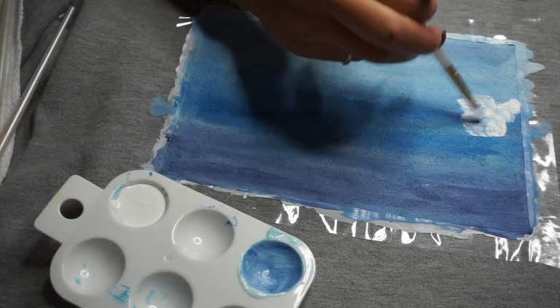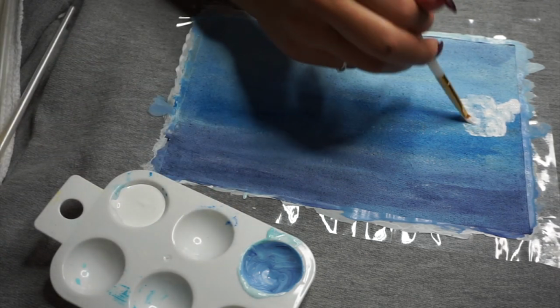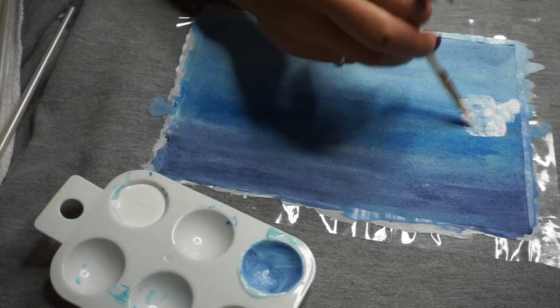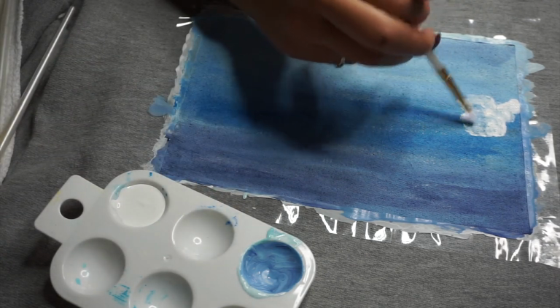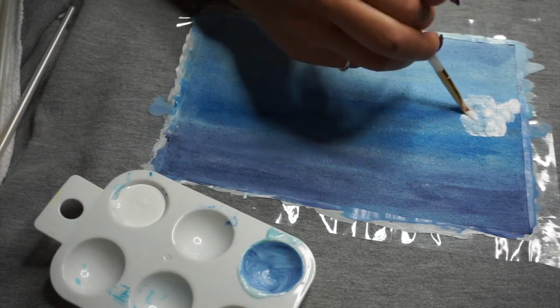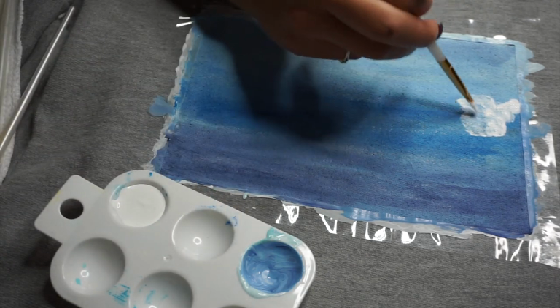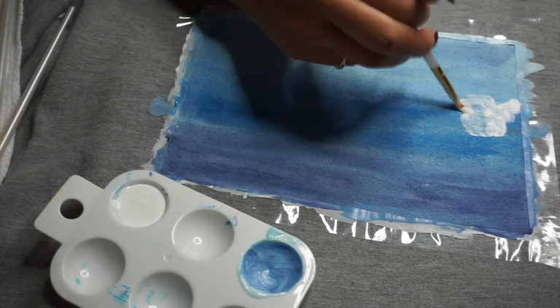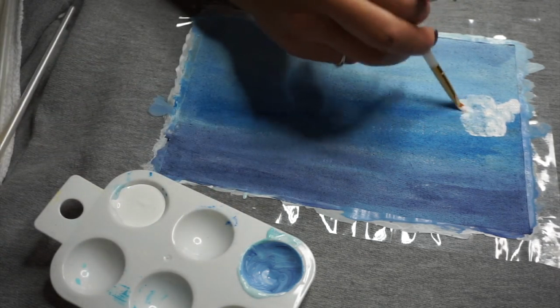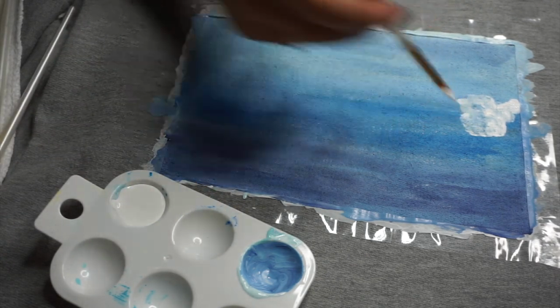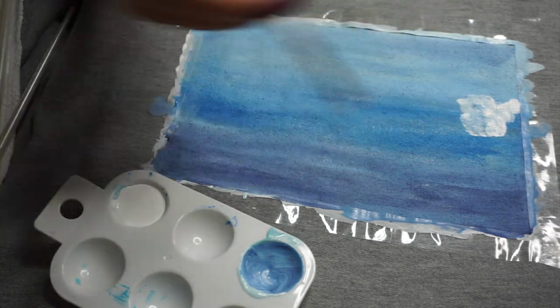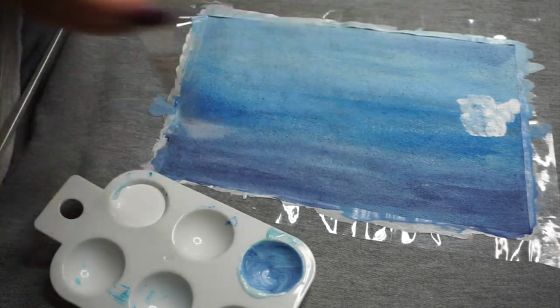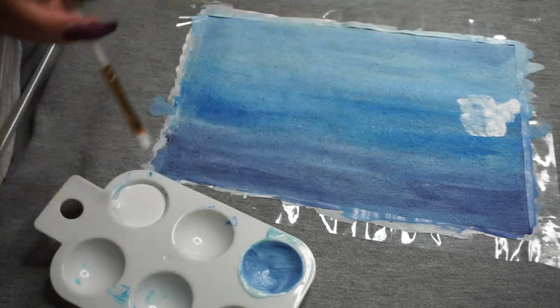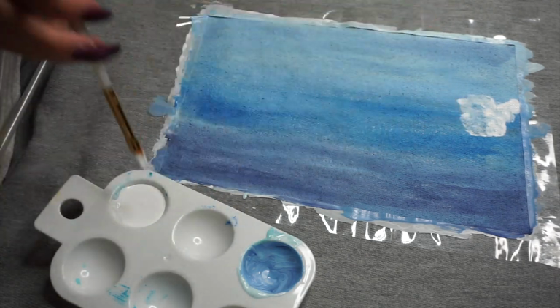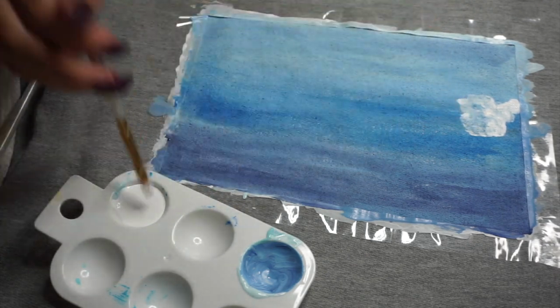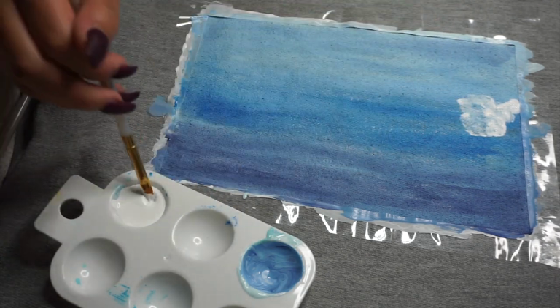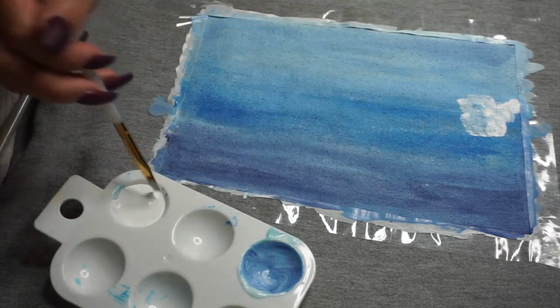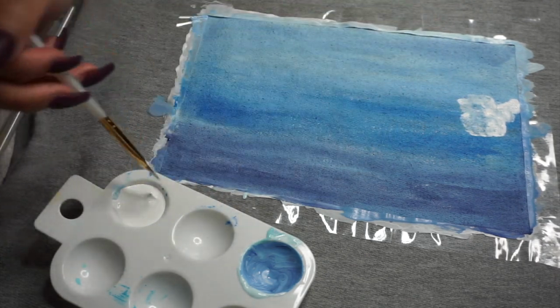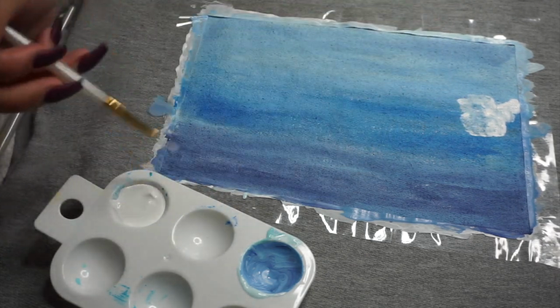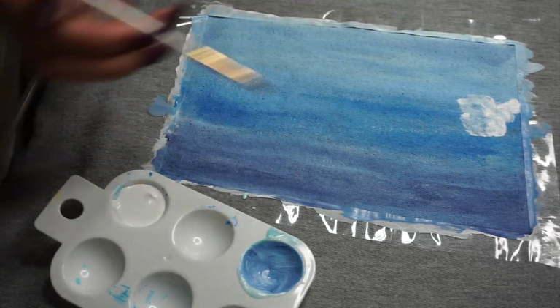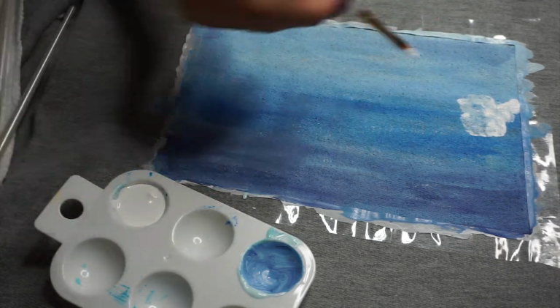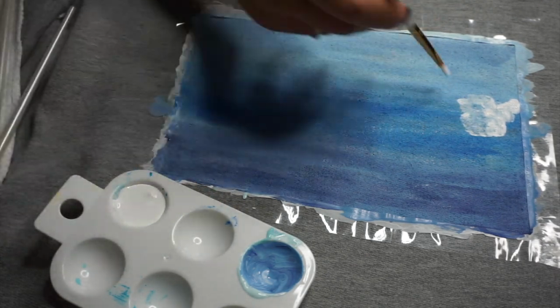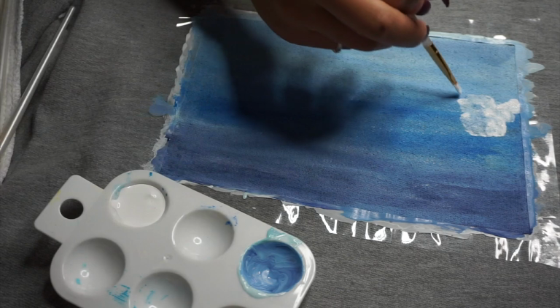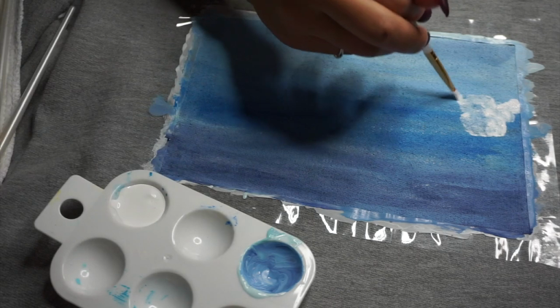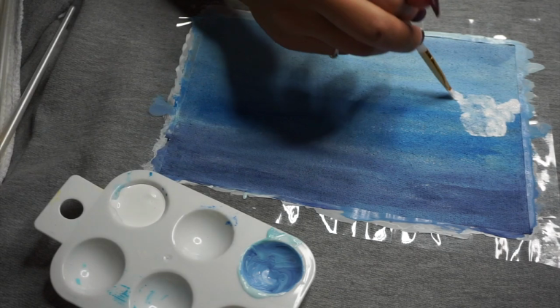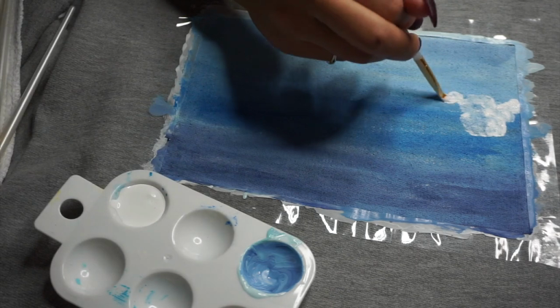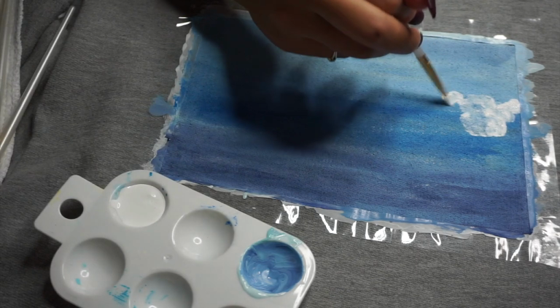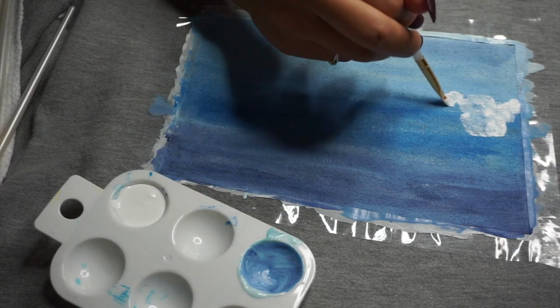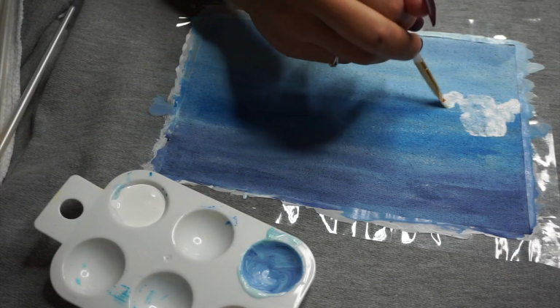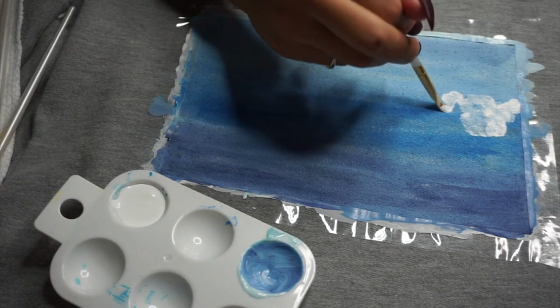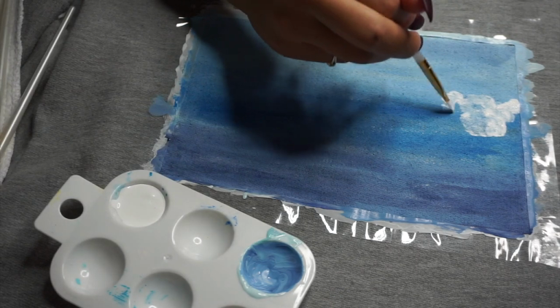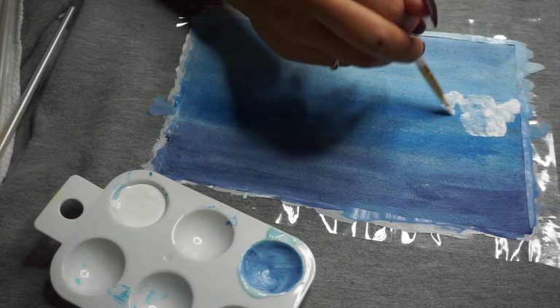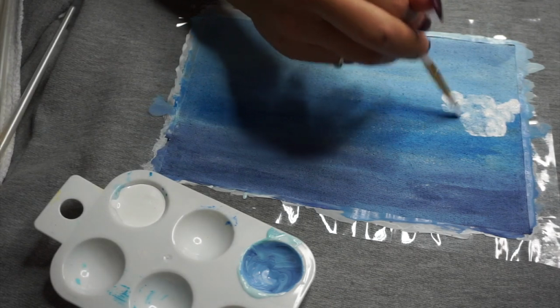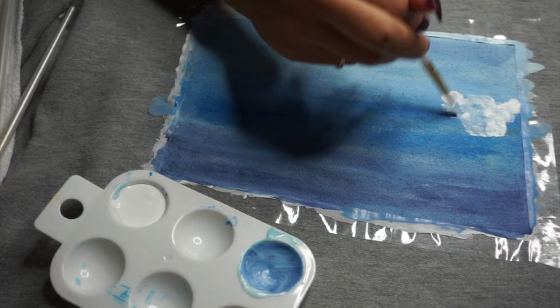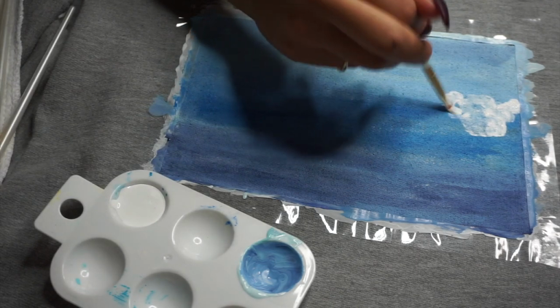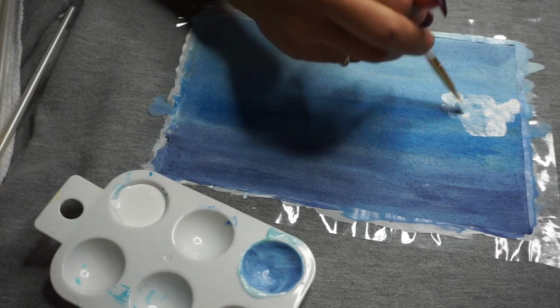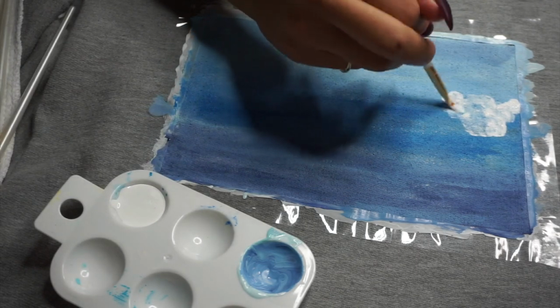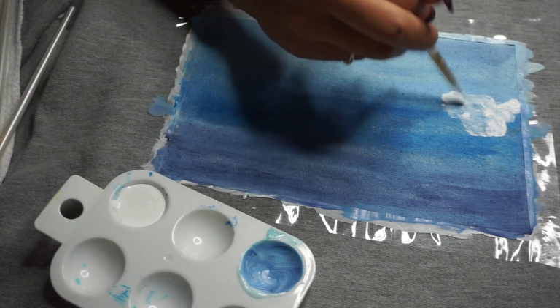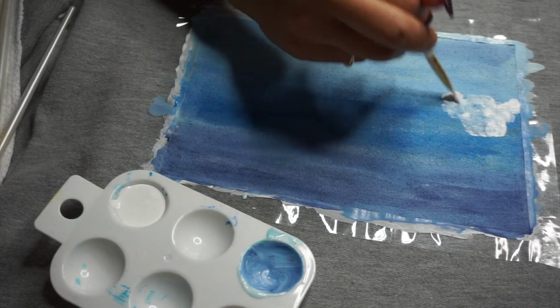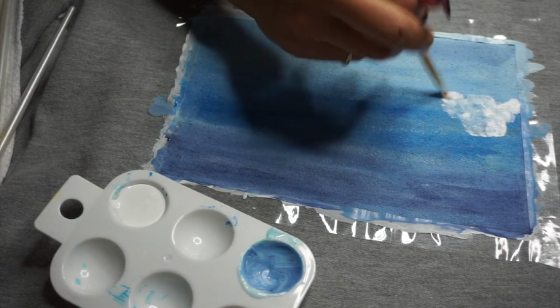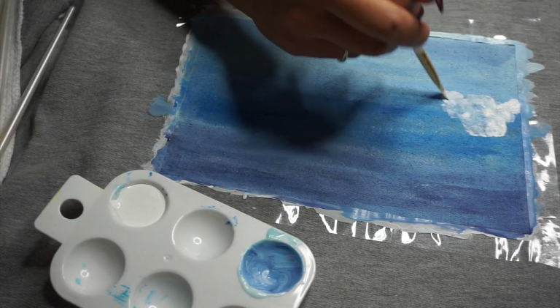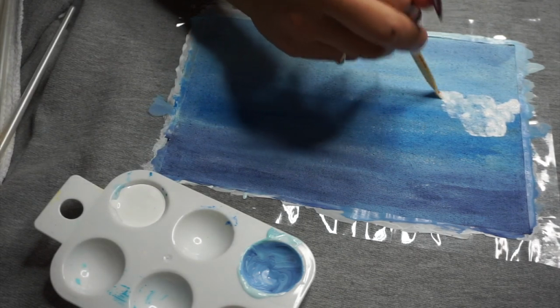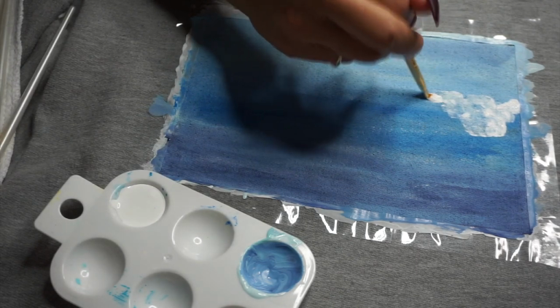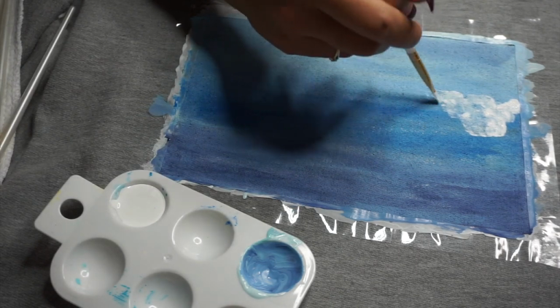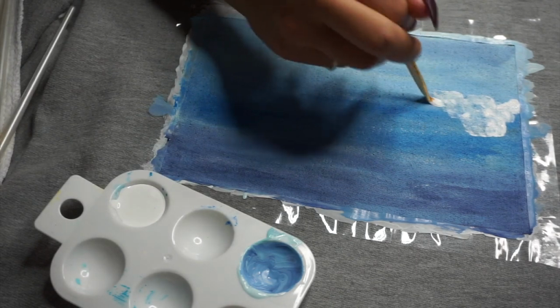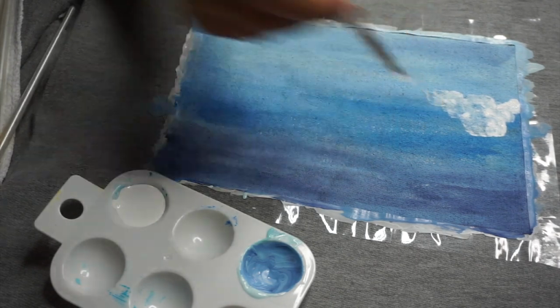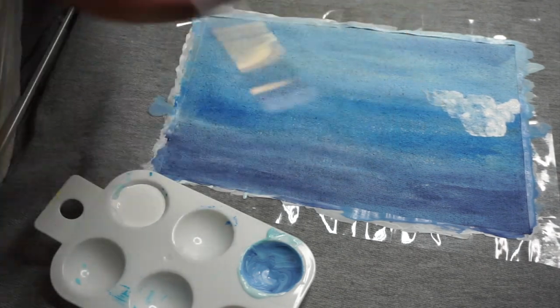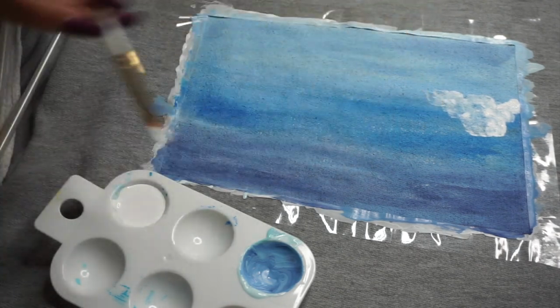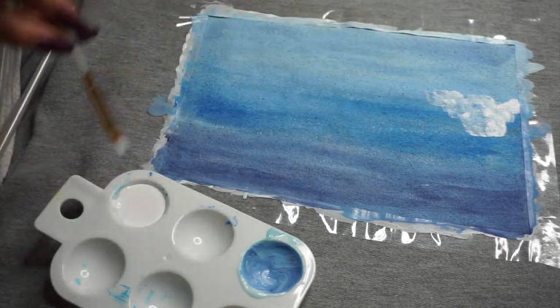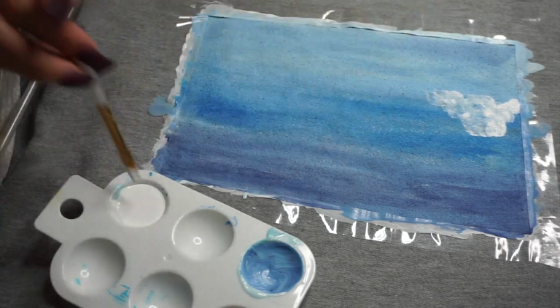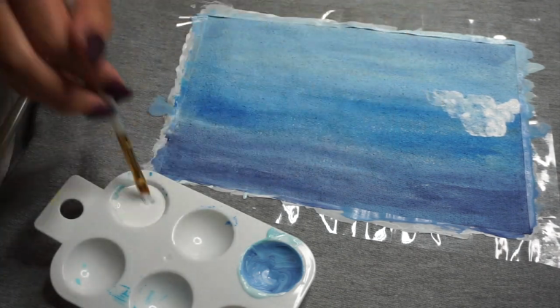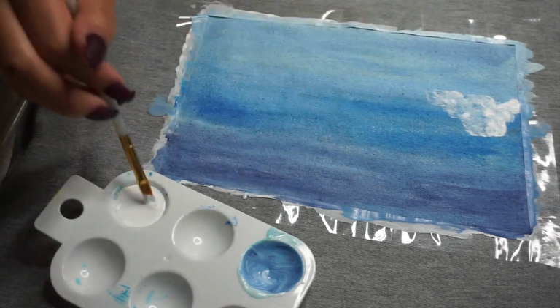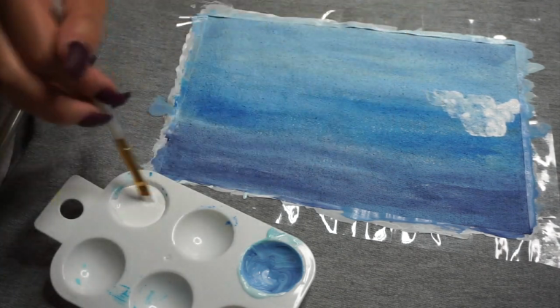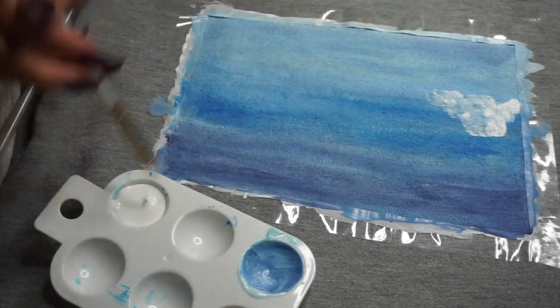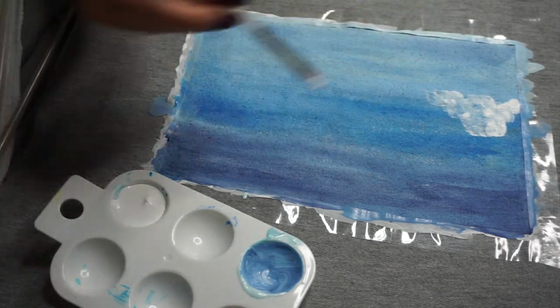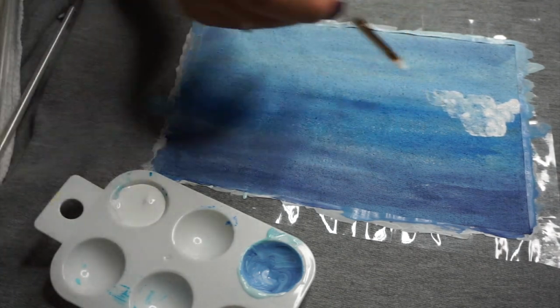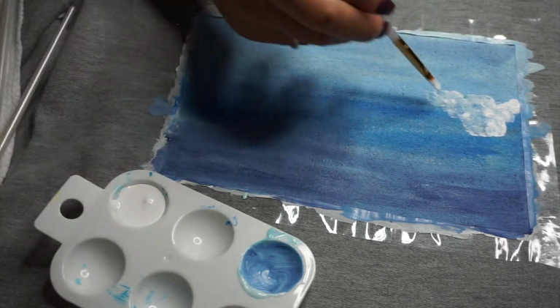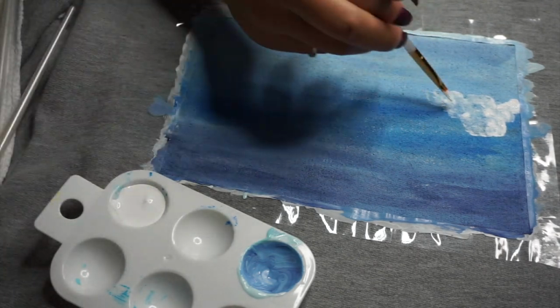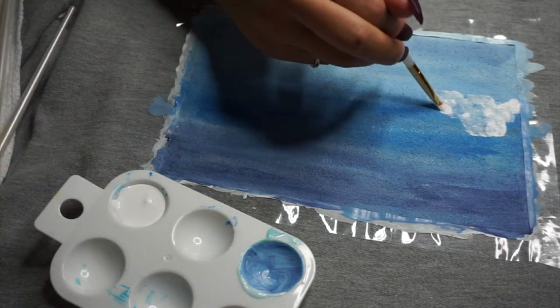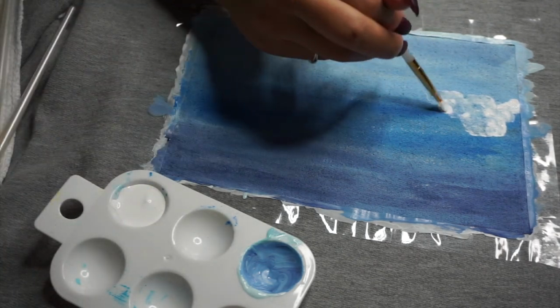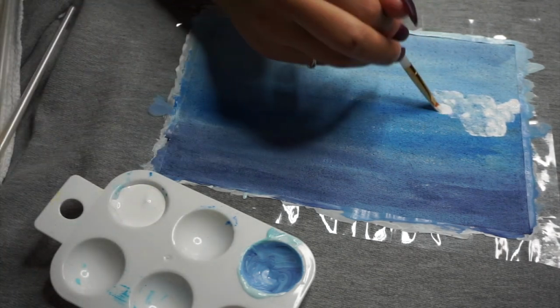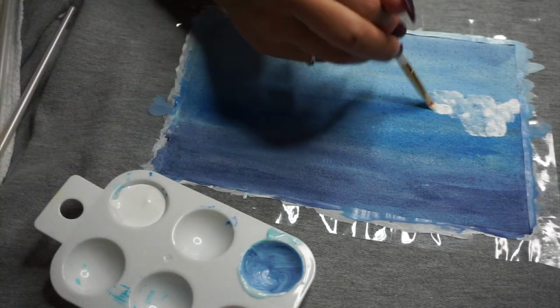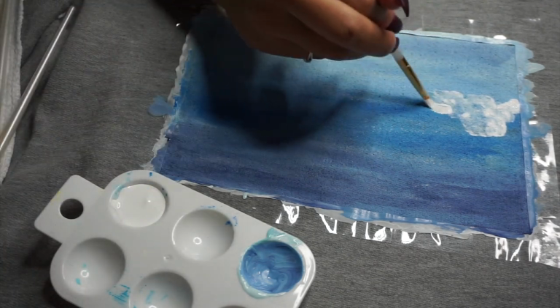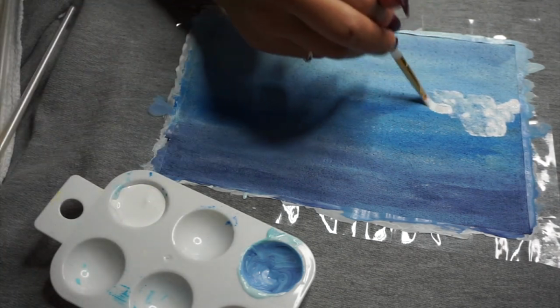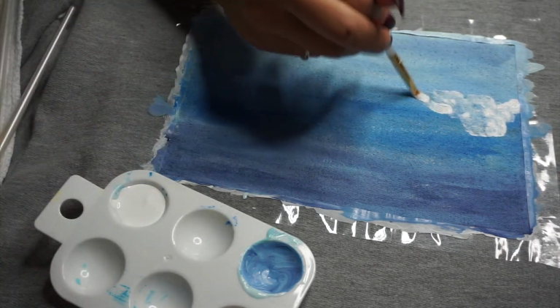Just keep tapping, tapping, until you like the way that it looks — and don't worry, we're going to go over it to give it a little bit more color.